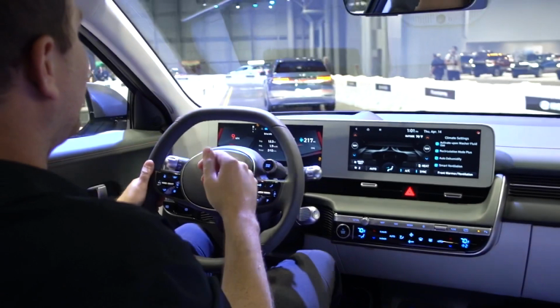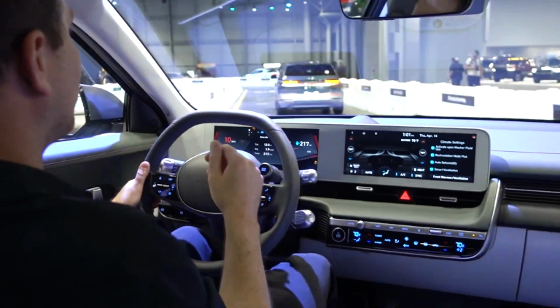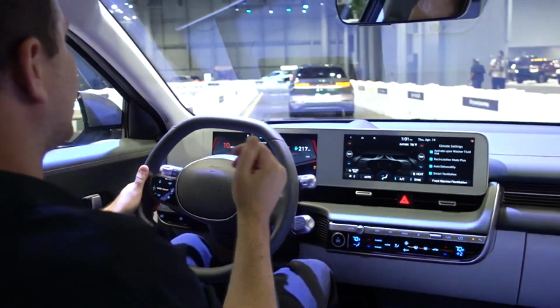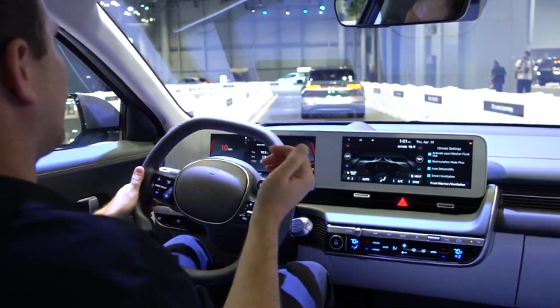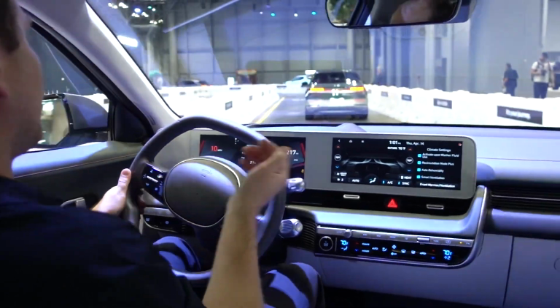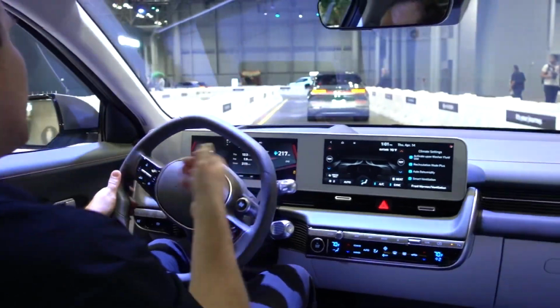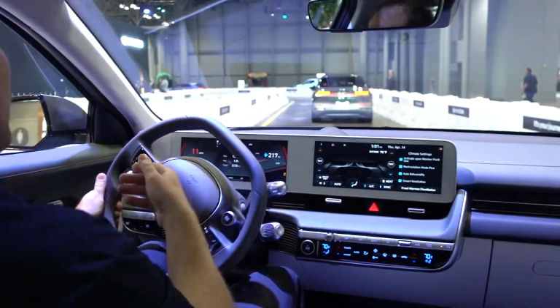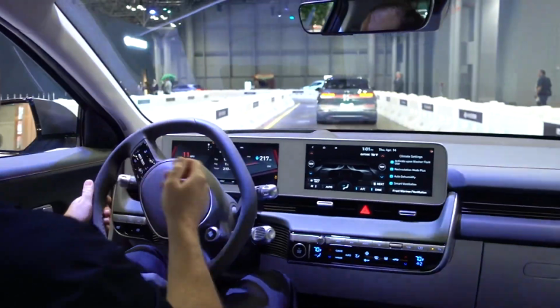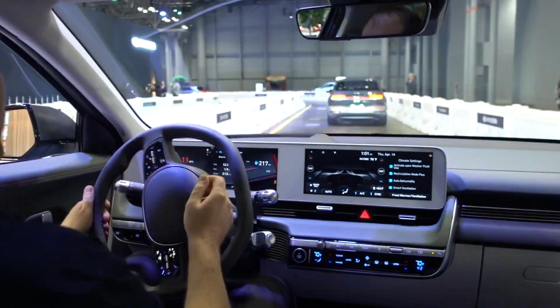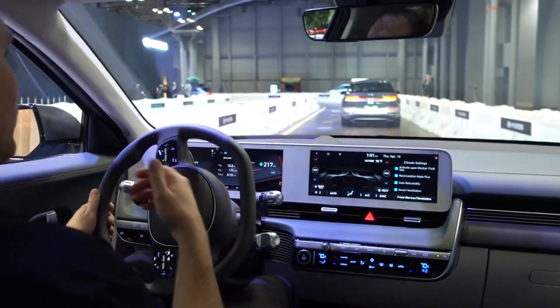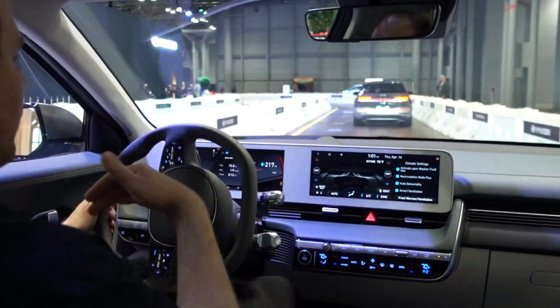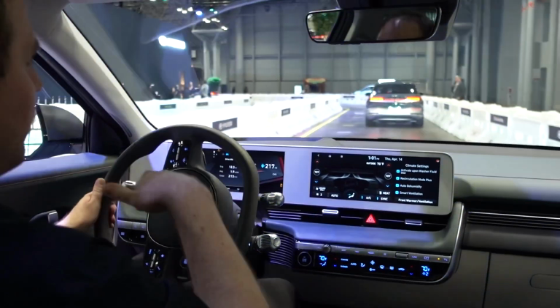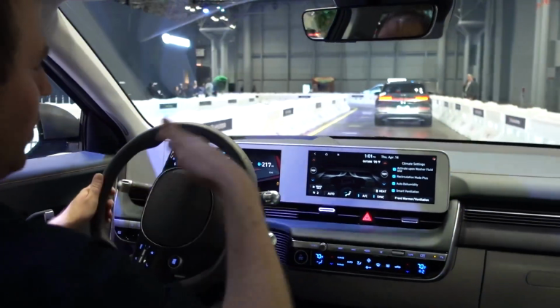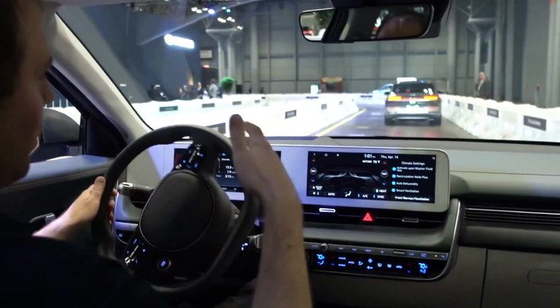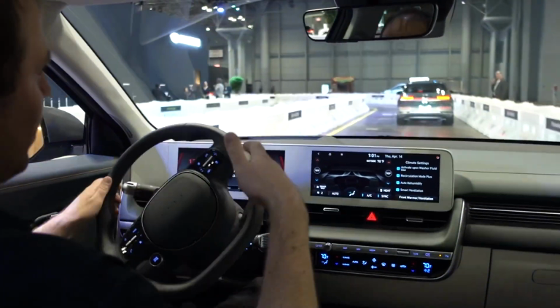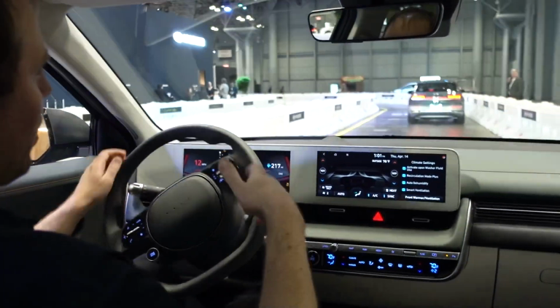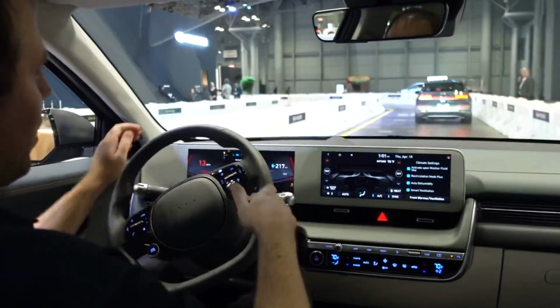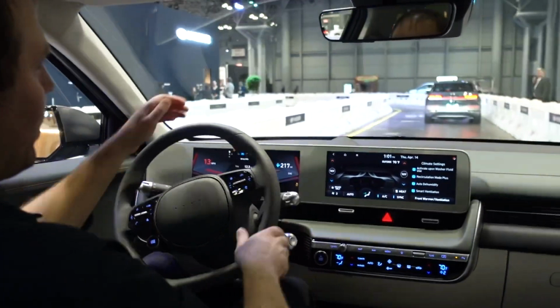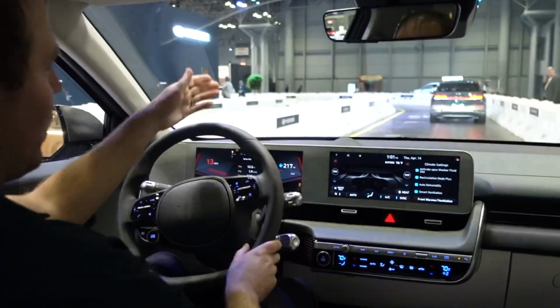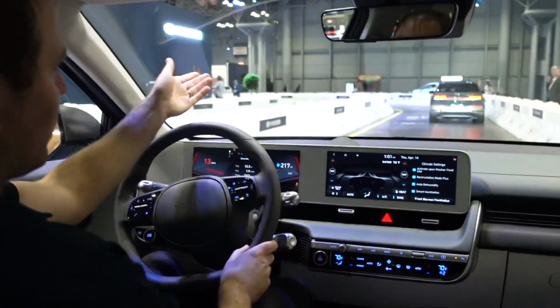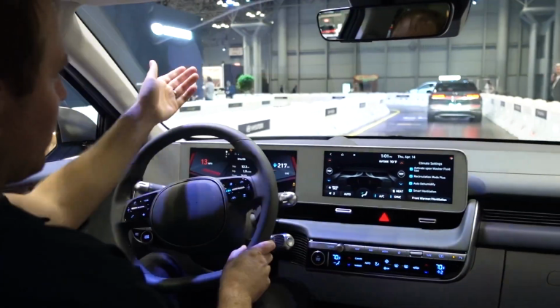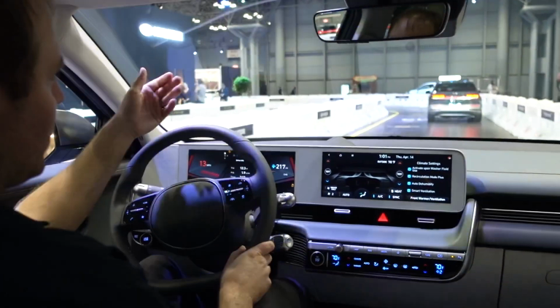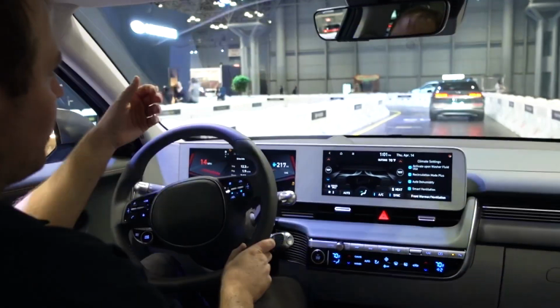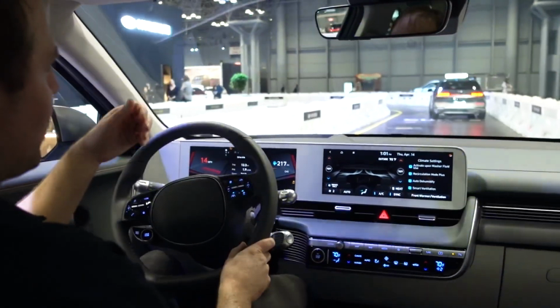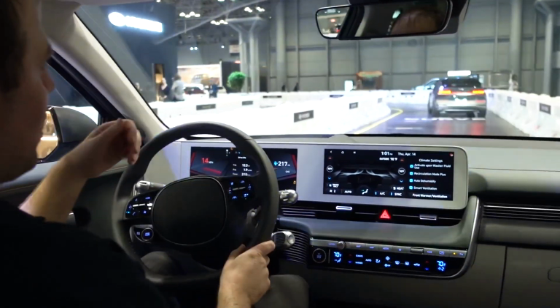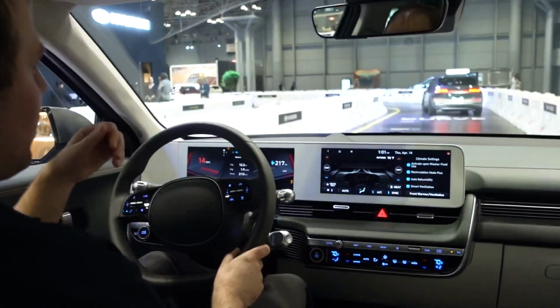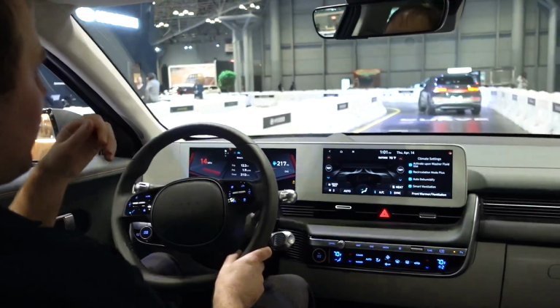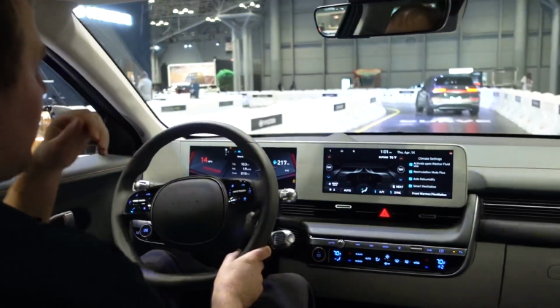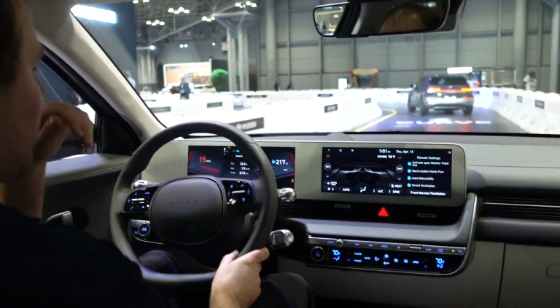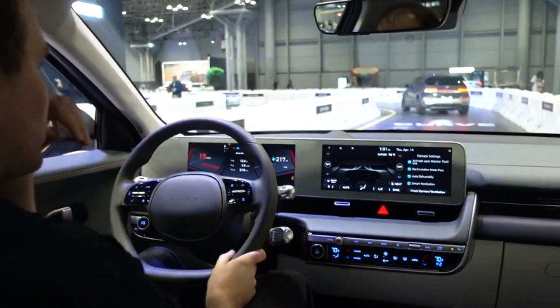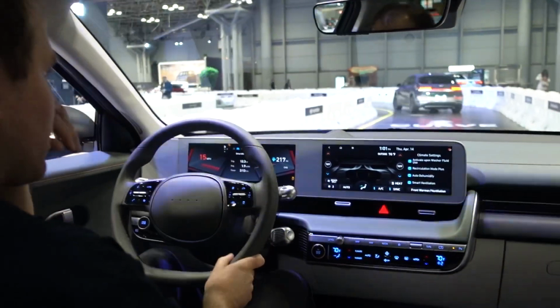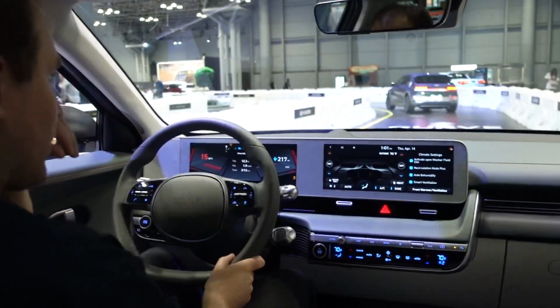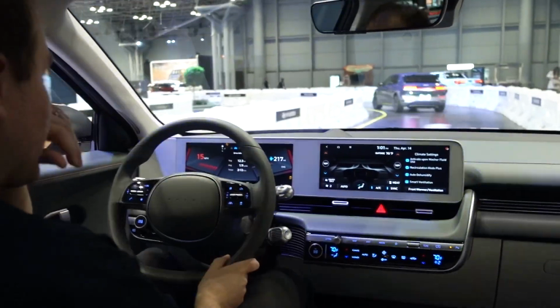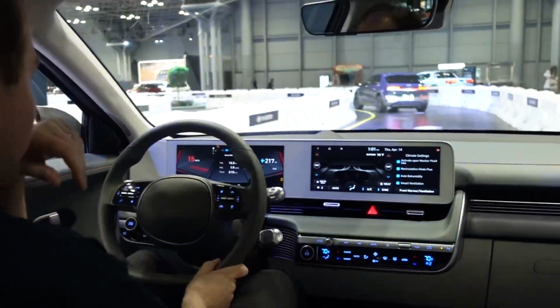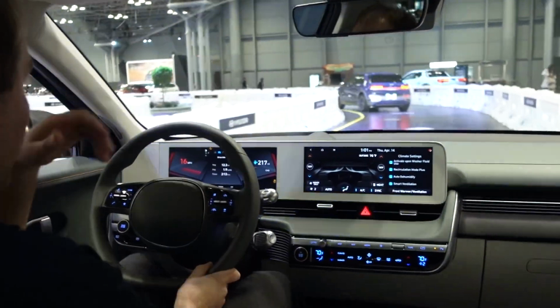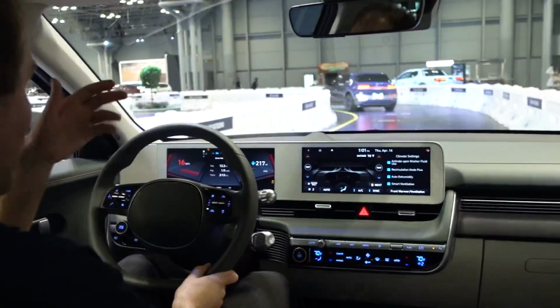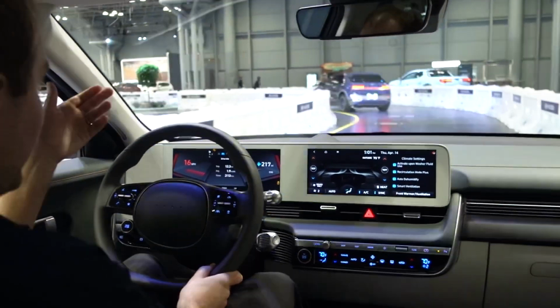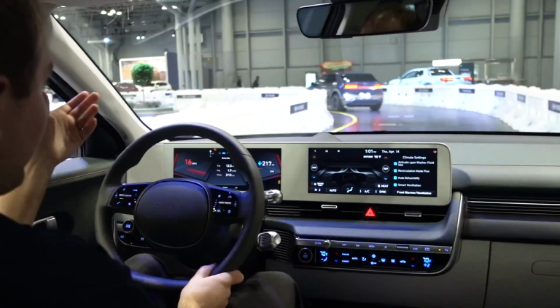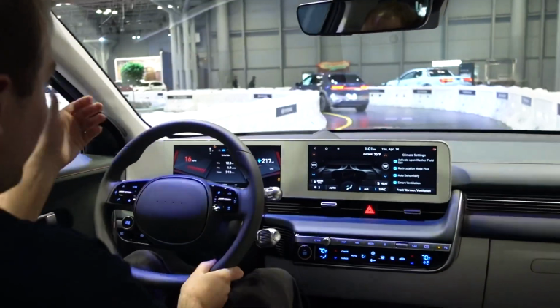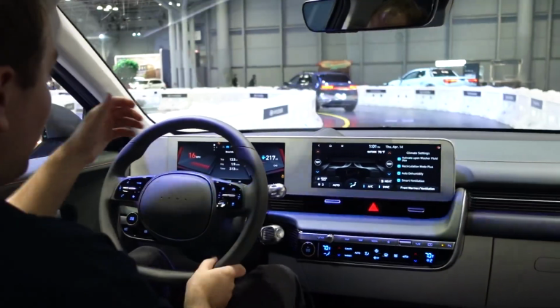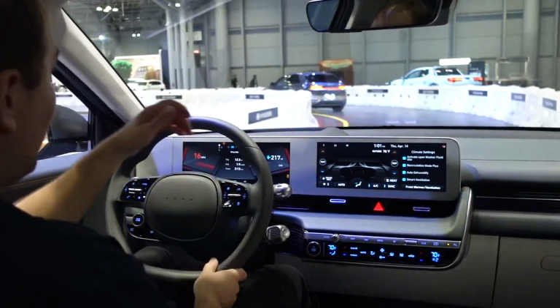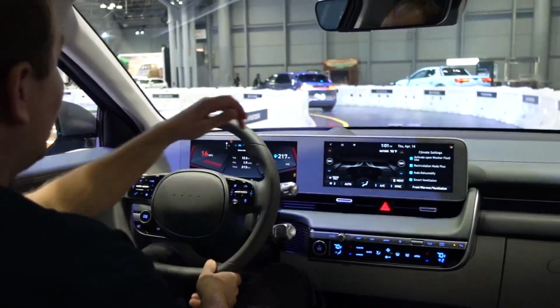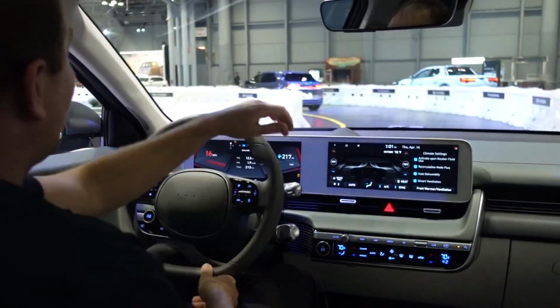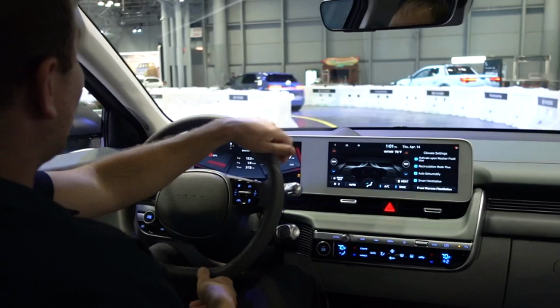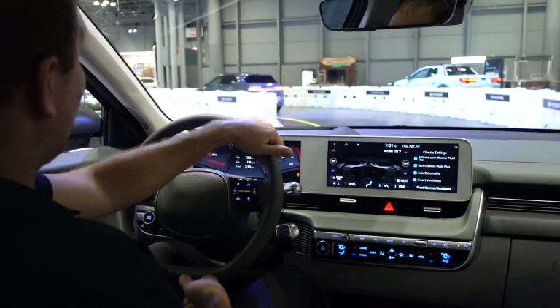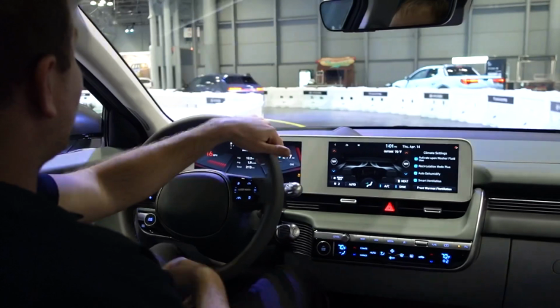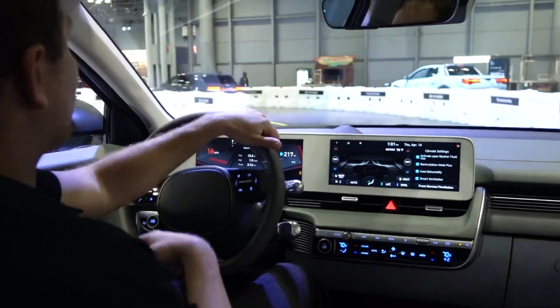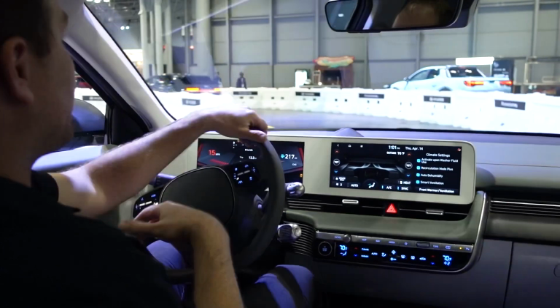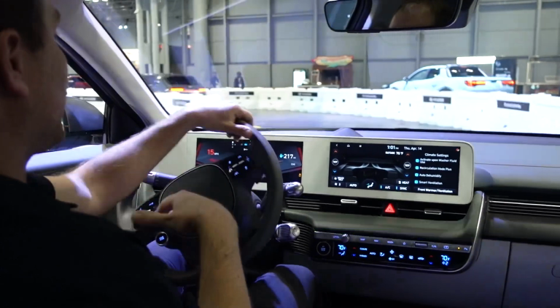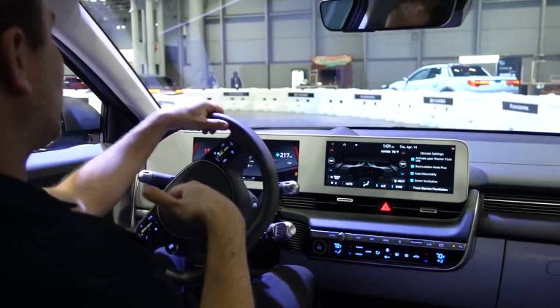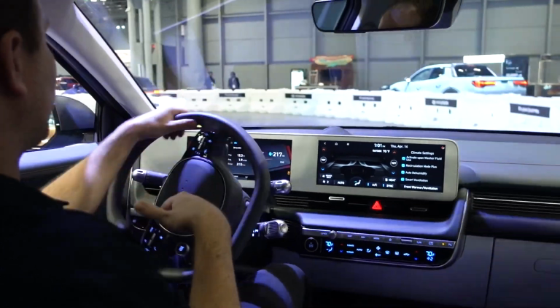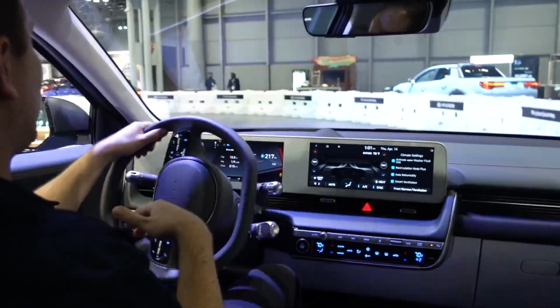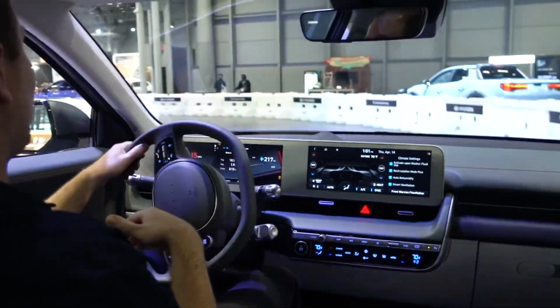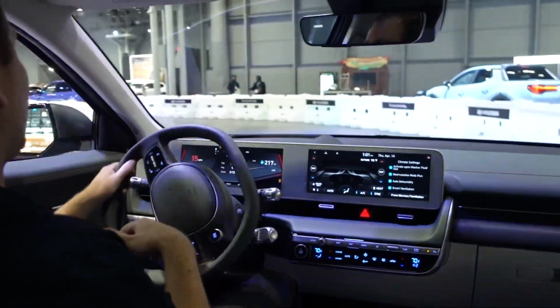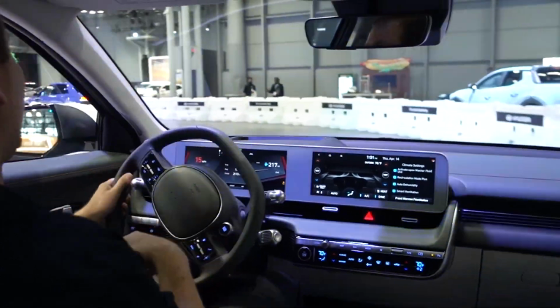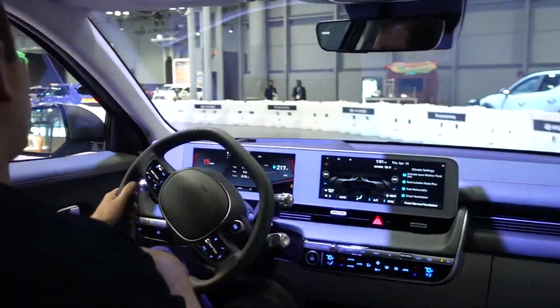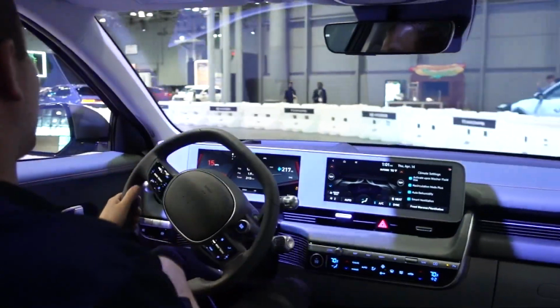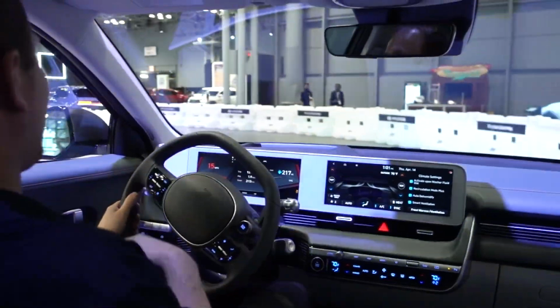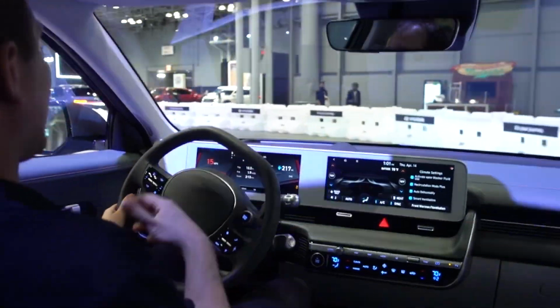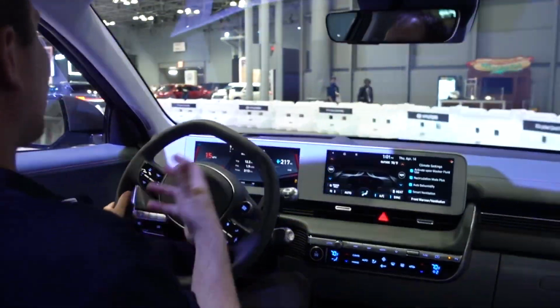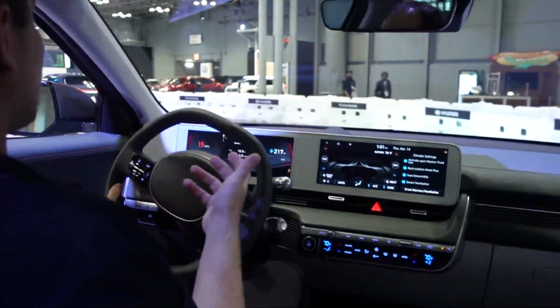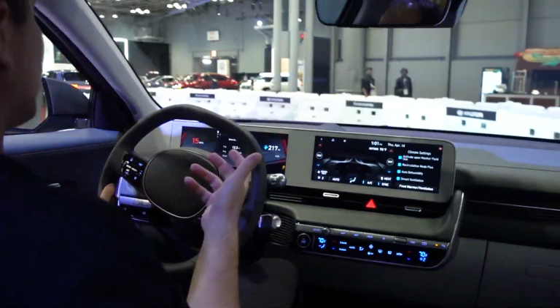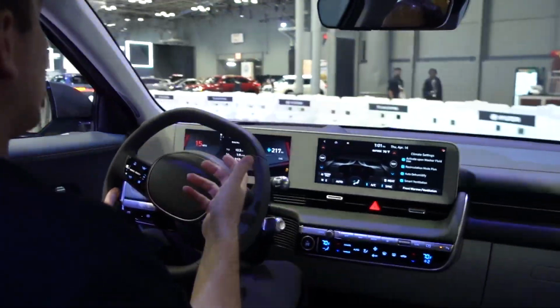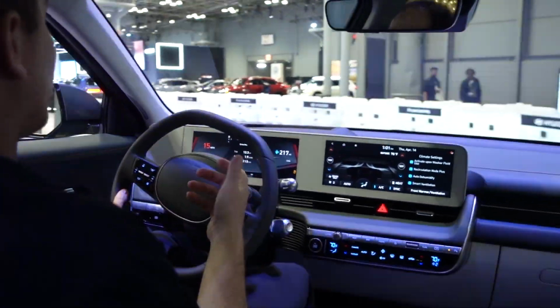Around these corners you can feel it in the car, and you can also see from the car in front of us — there's virtually no body roll, just because of how low that battery sits. So the handling is good.